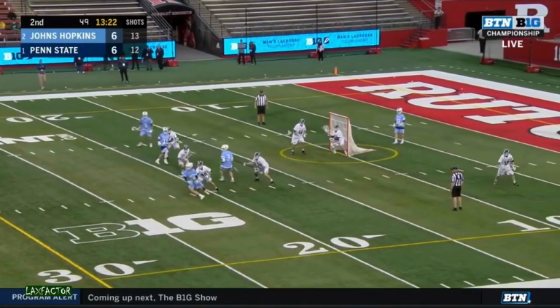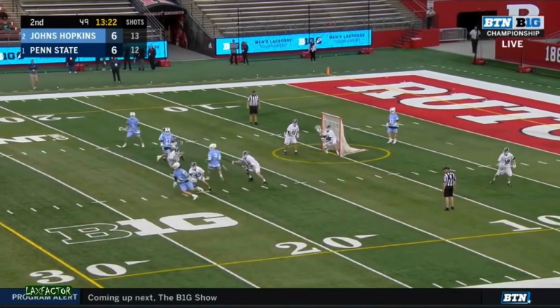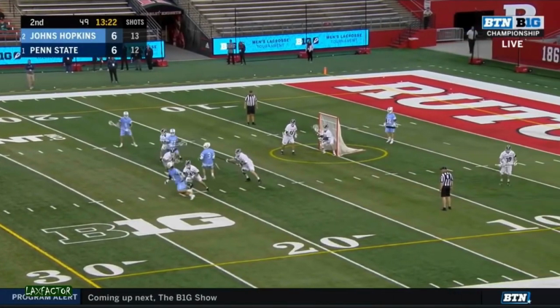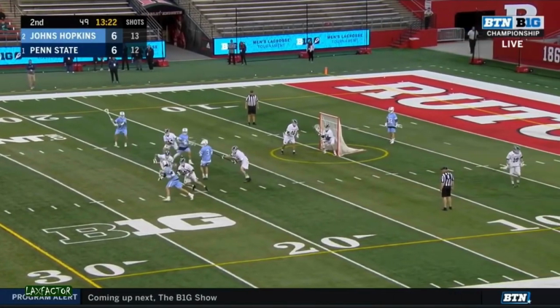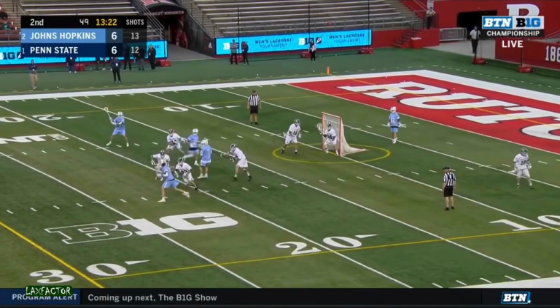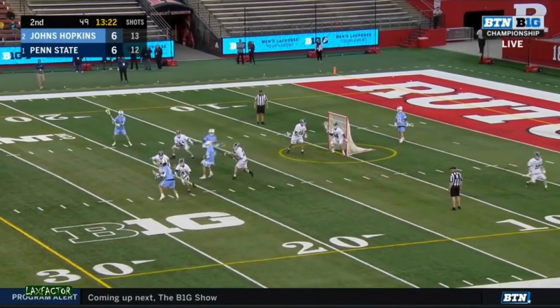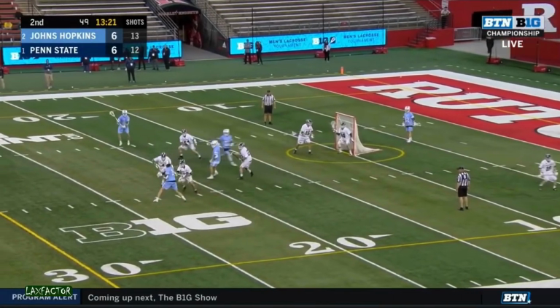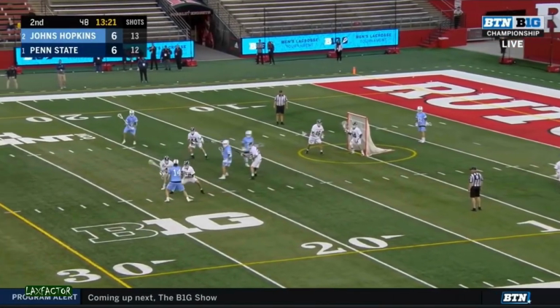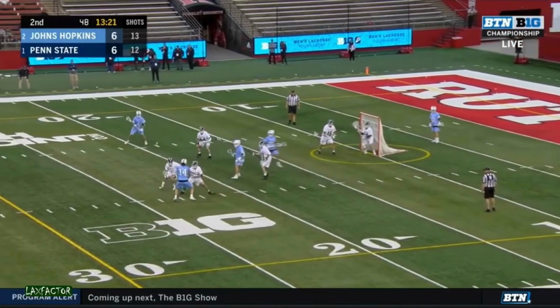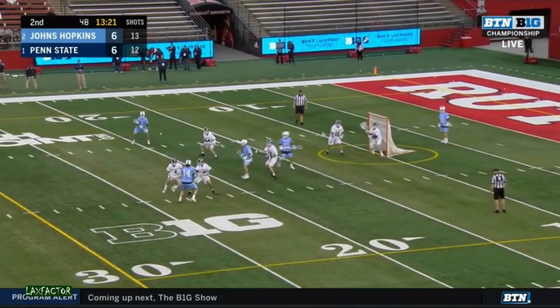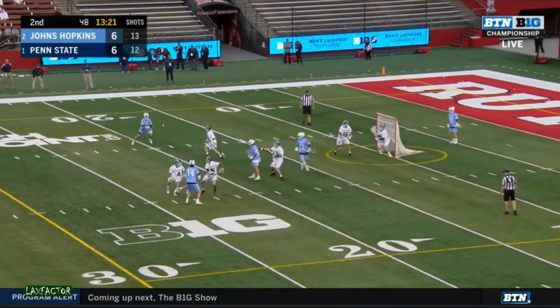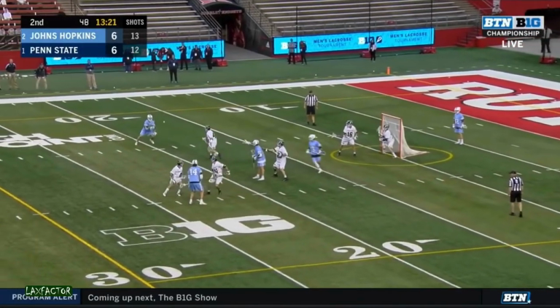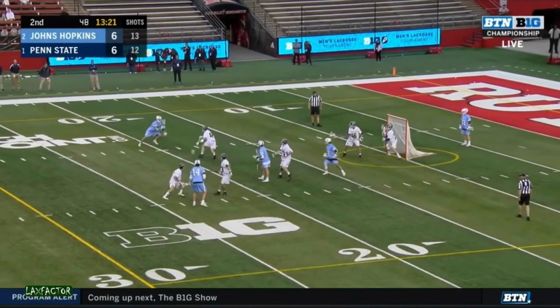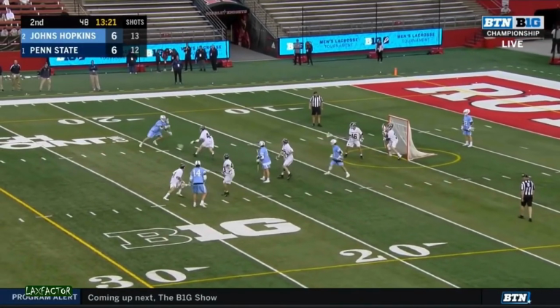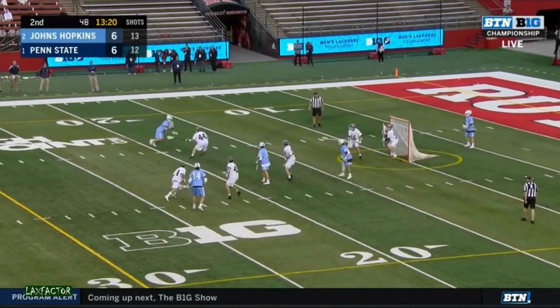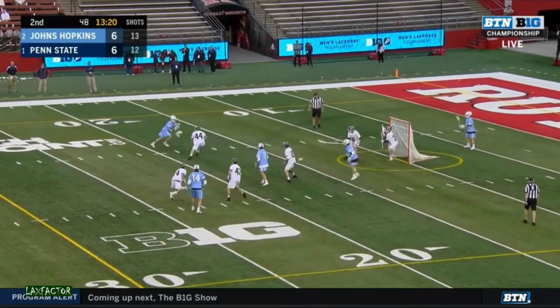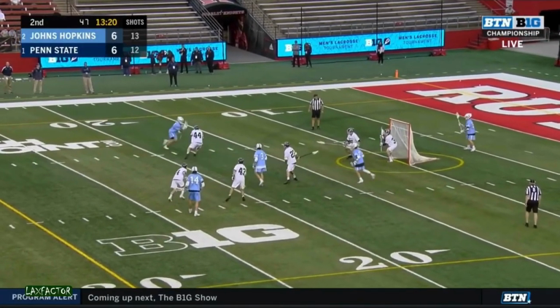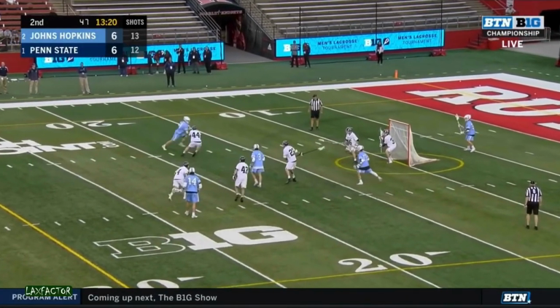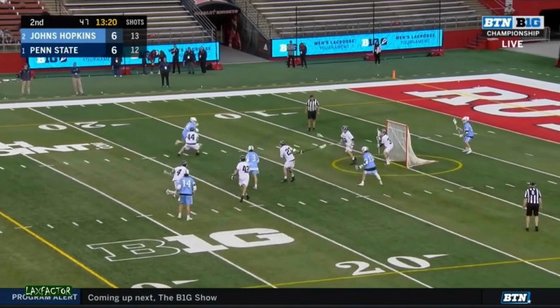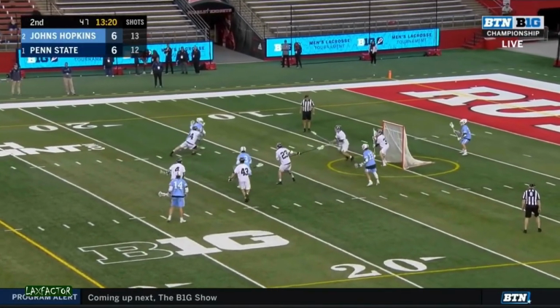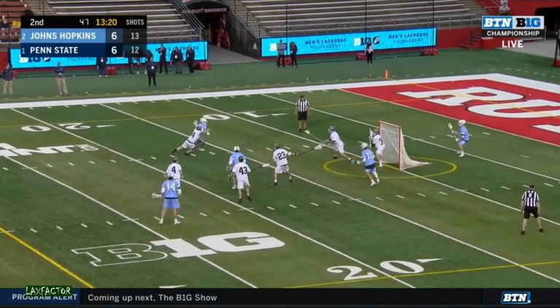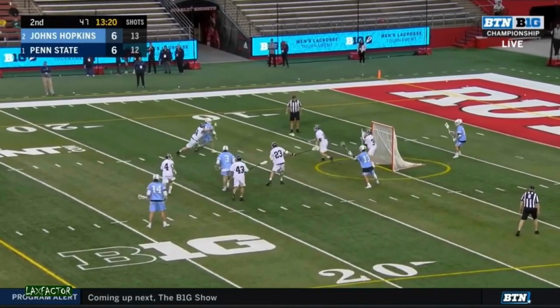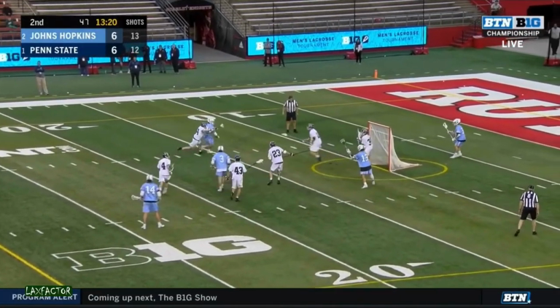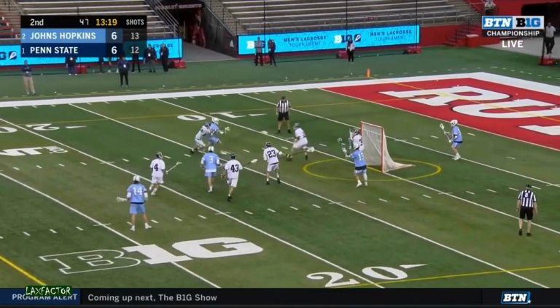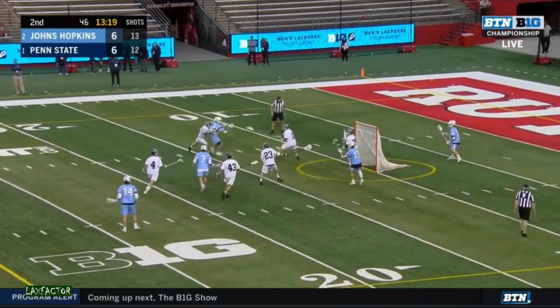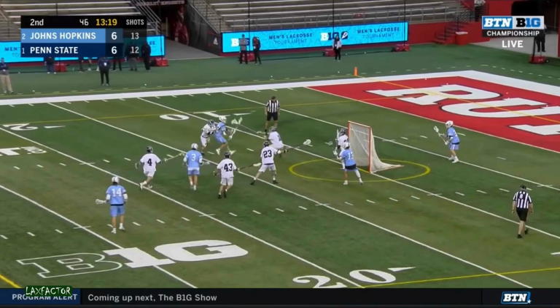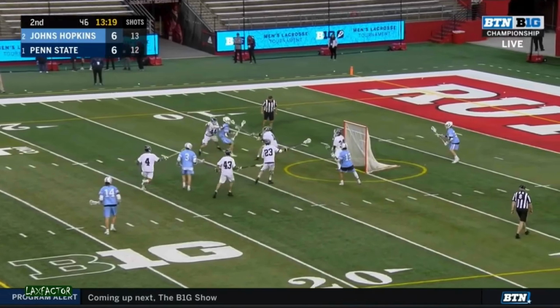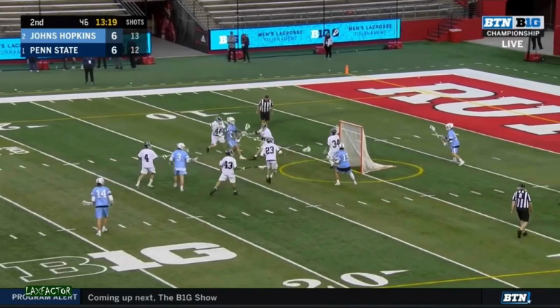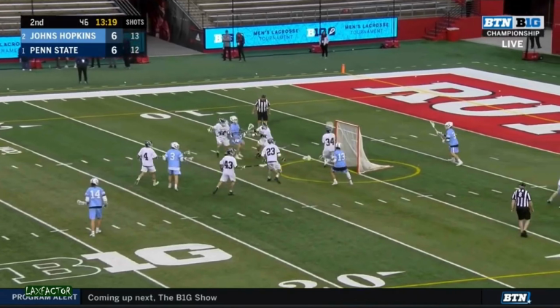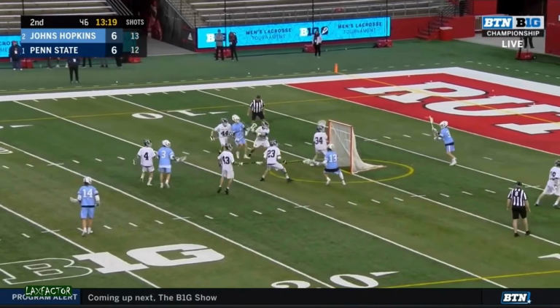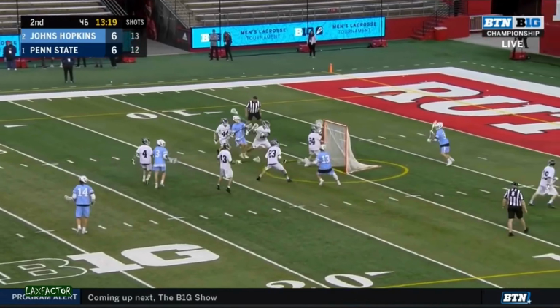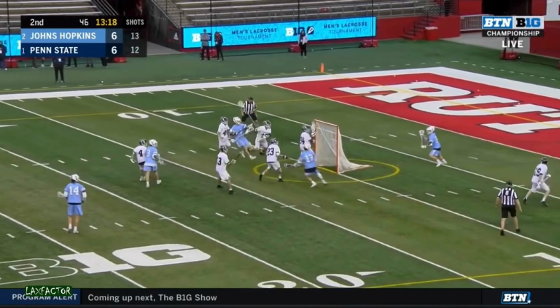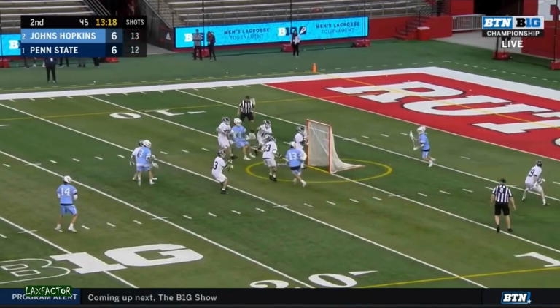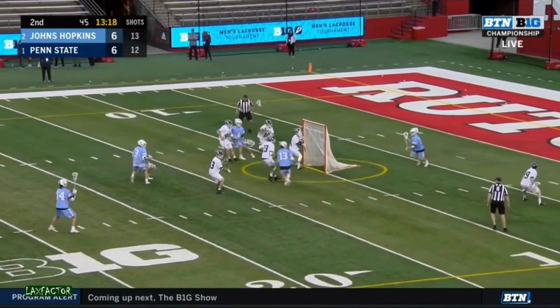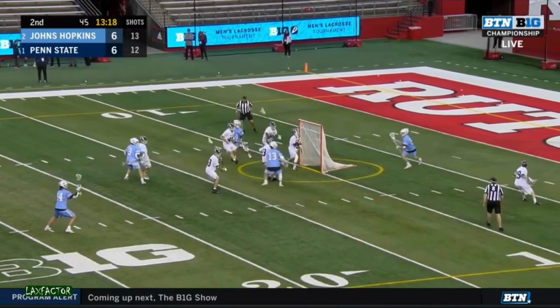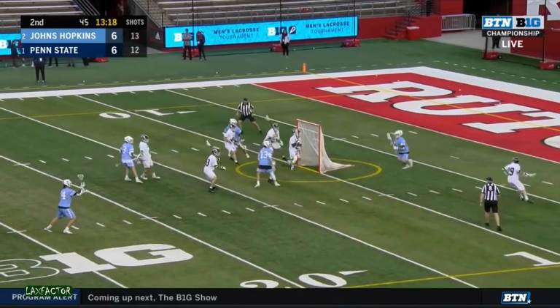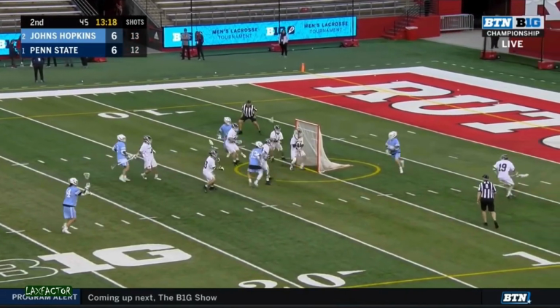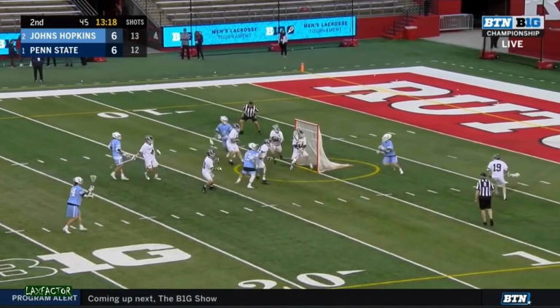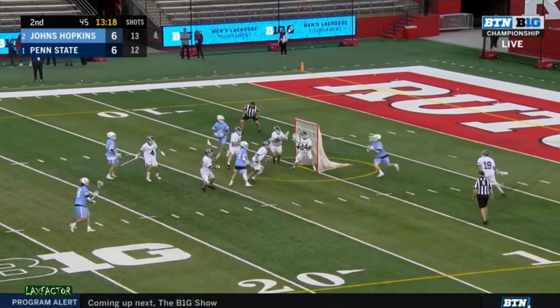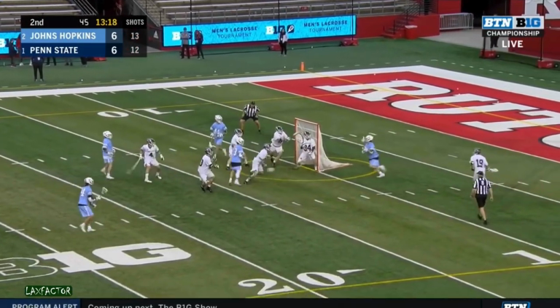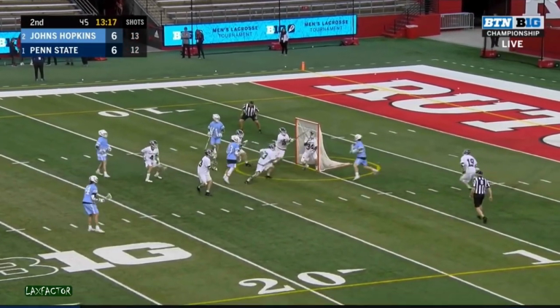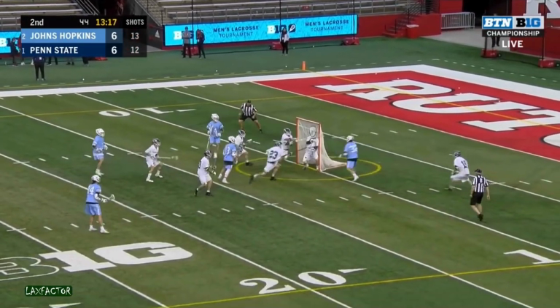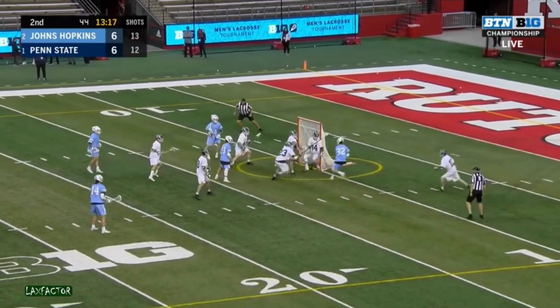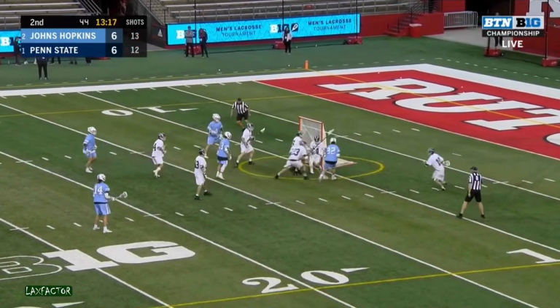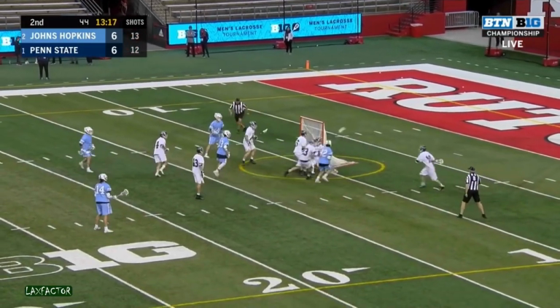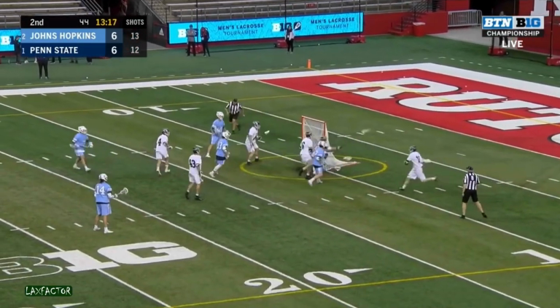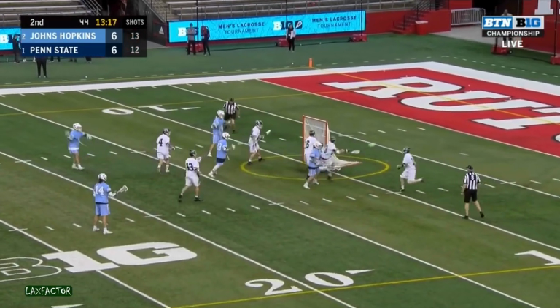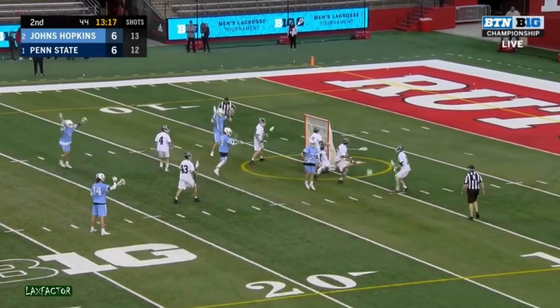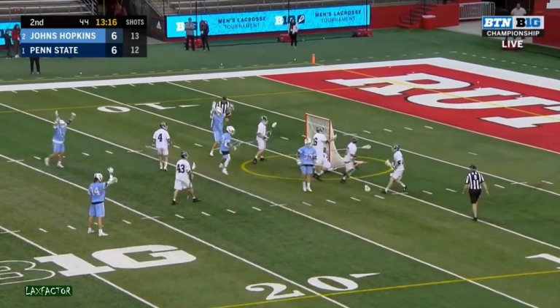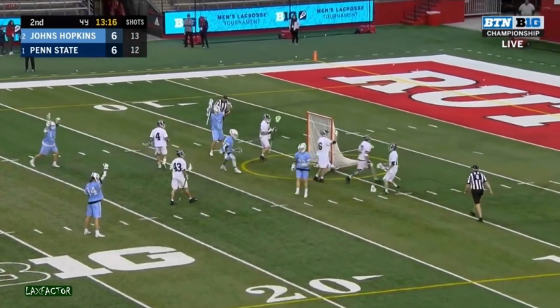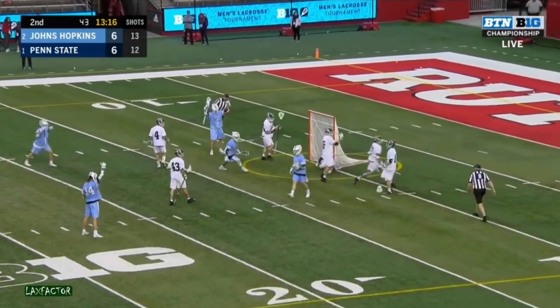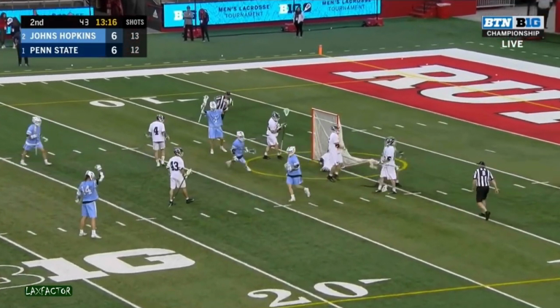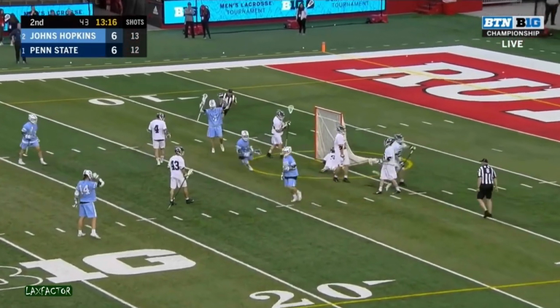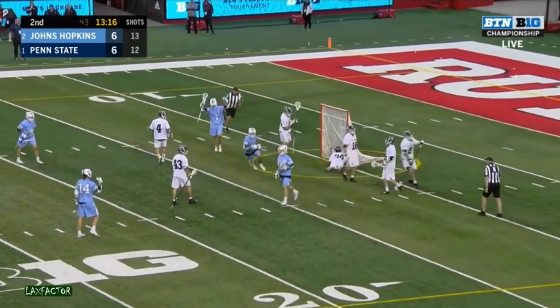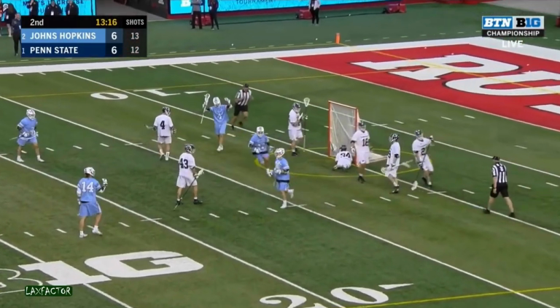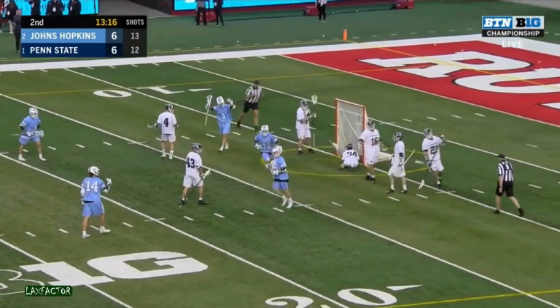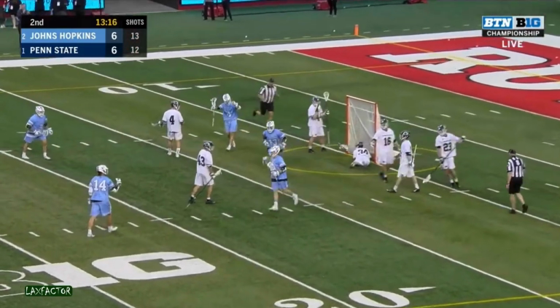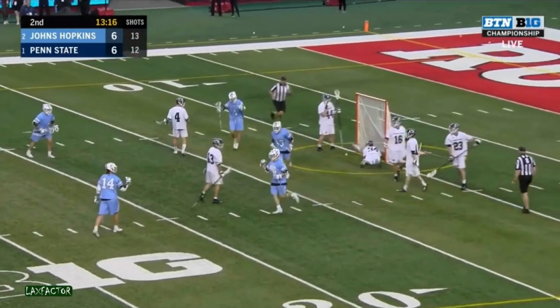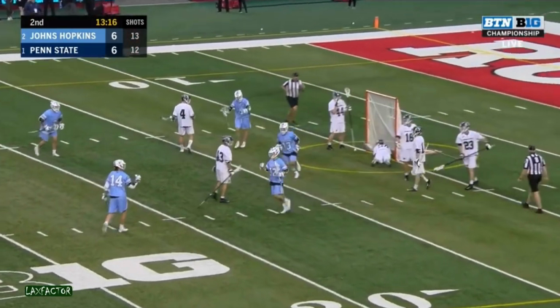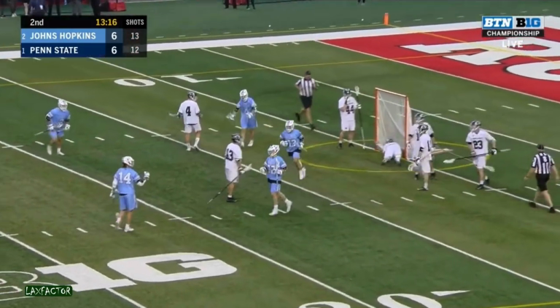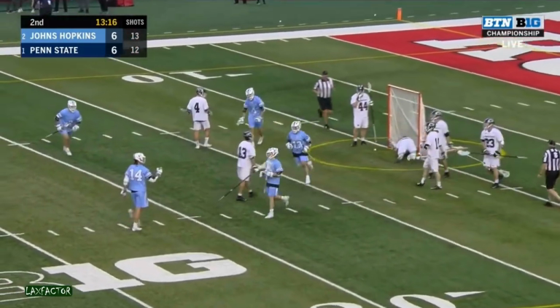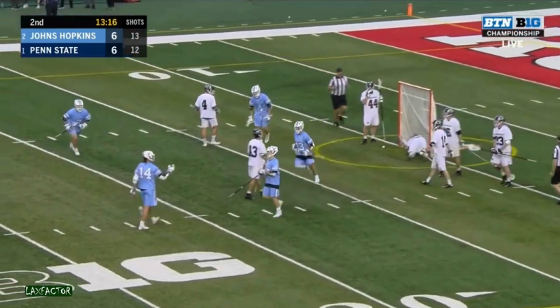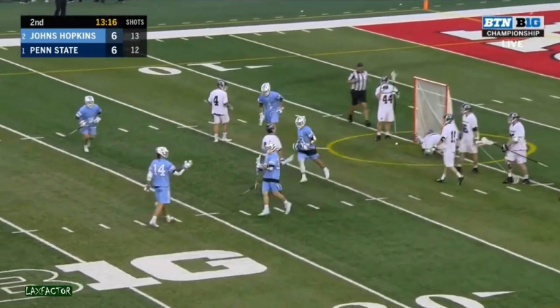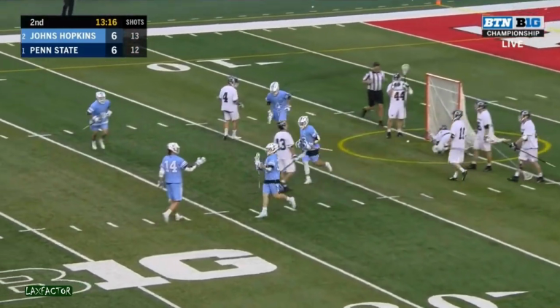A pair of first quarter markers. Move it swiftly for Forey Smith. Back behind for Epstein — he sneaks and scores.